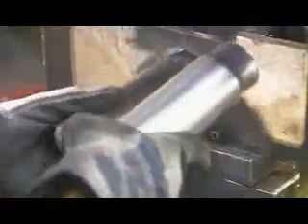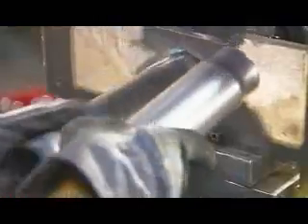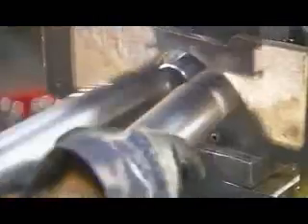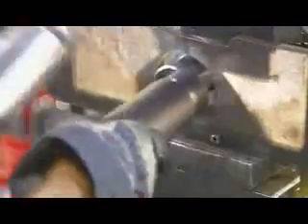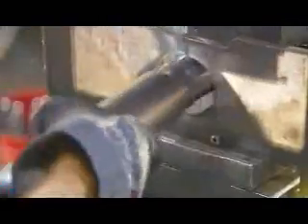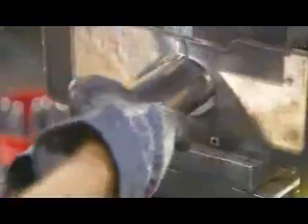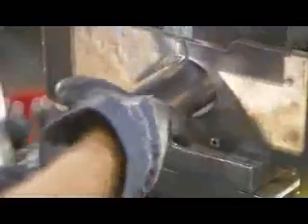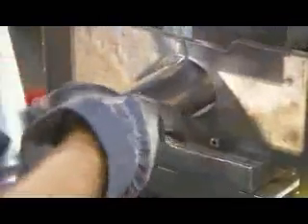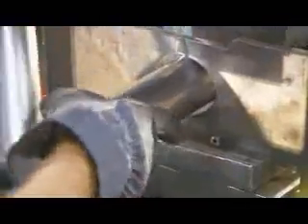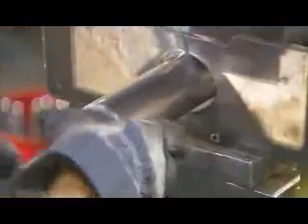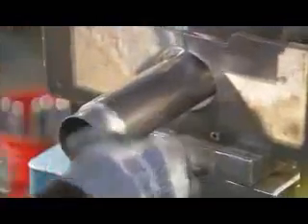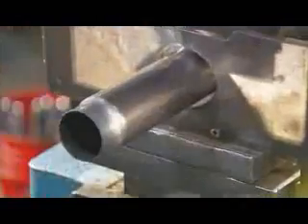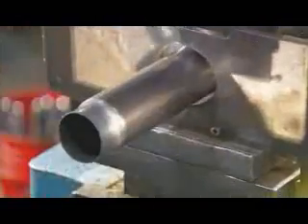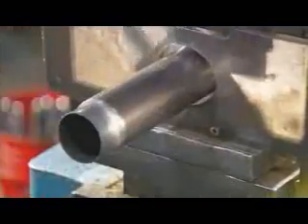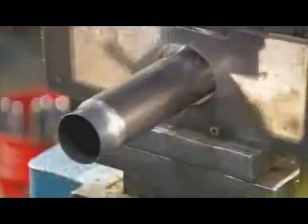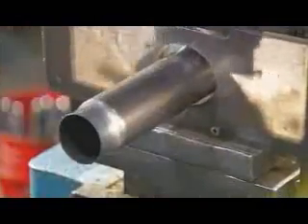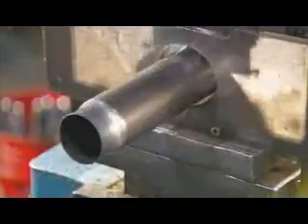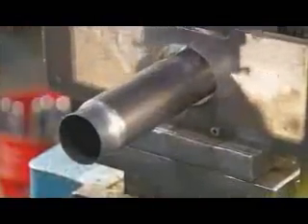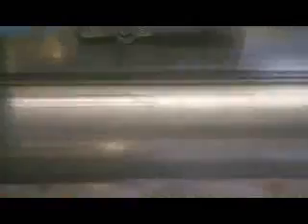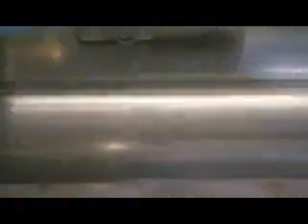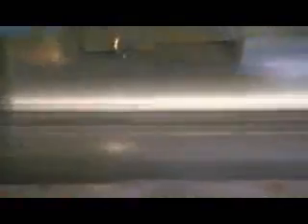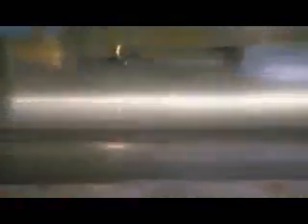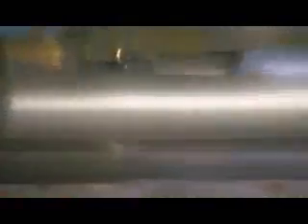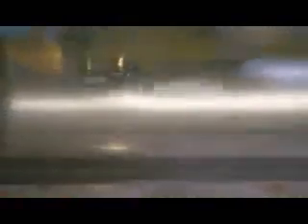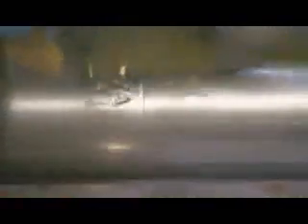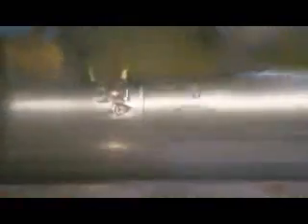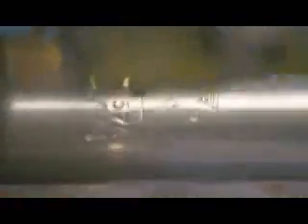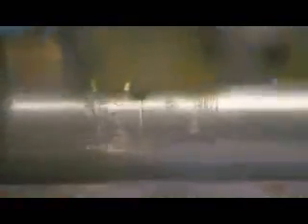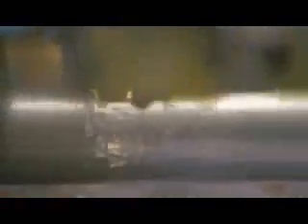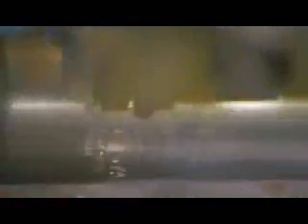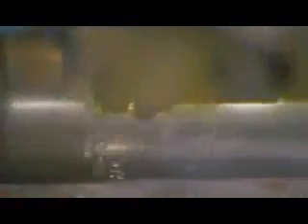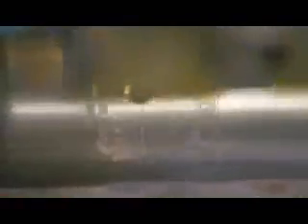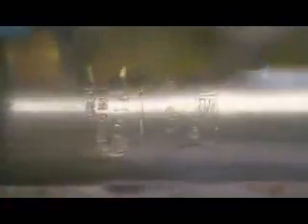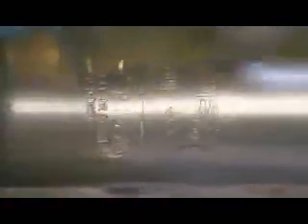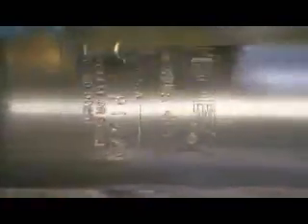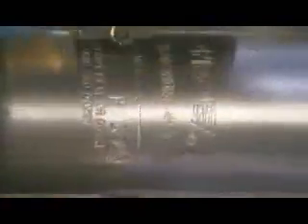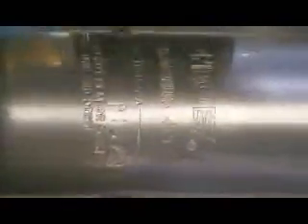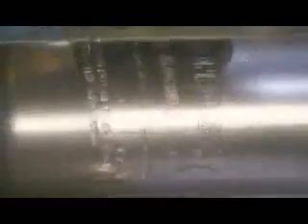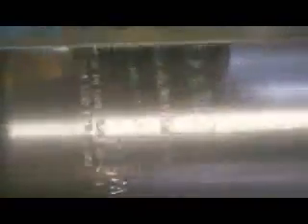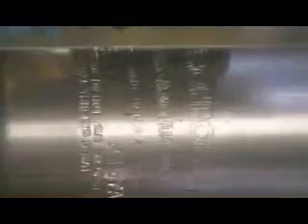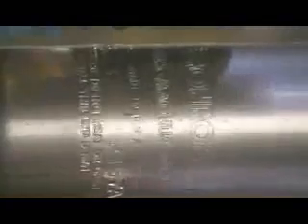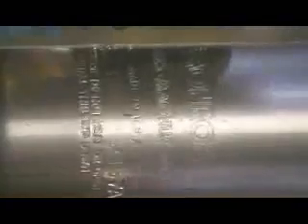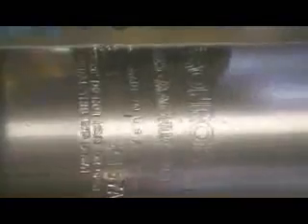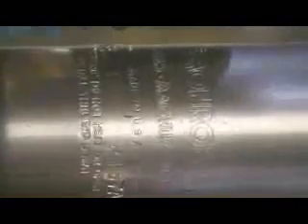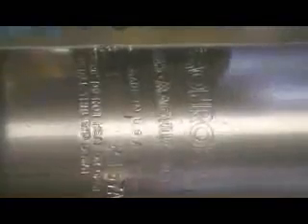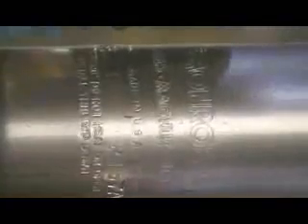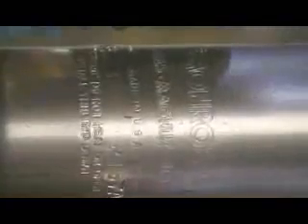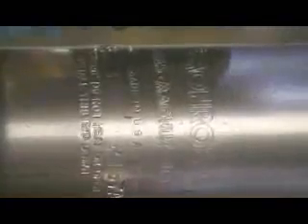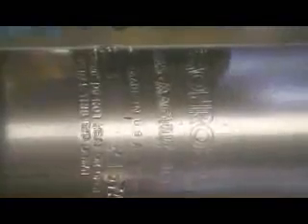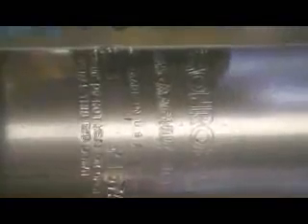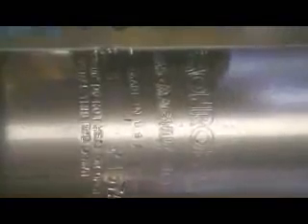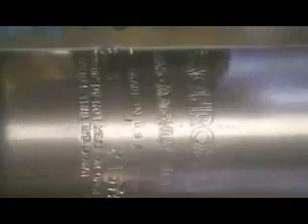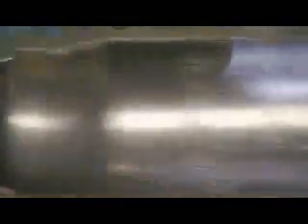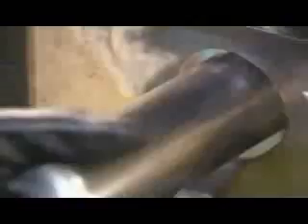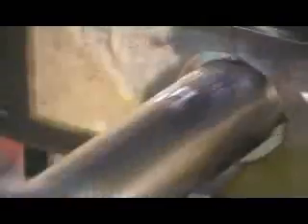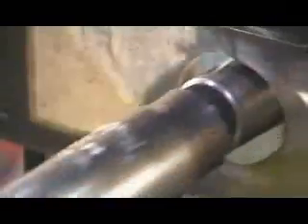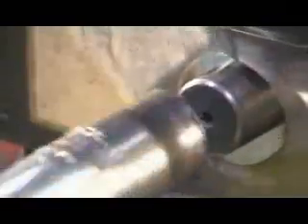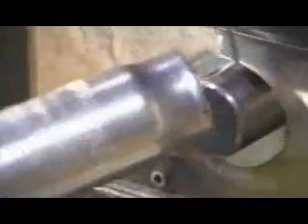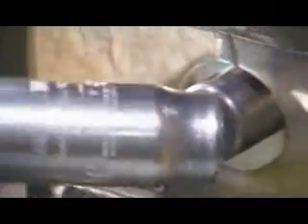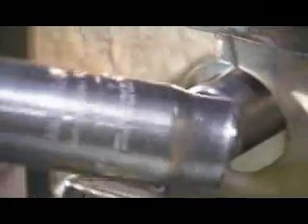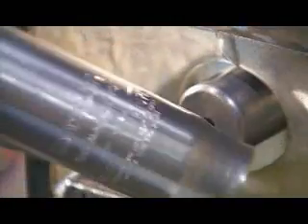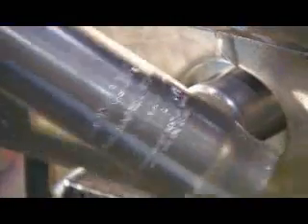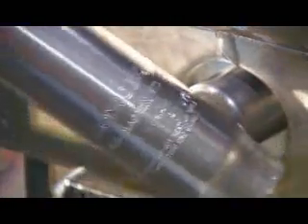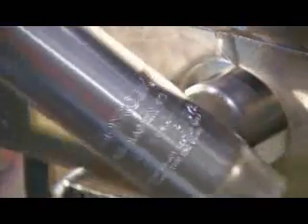The reserve tube's final stop is a press. A die inside stamps the part number, the manufacturing date, and the brand name.